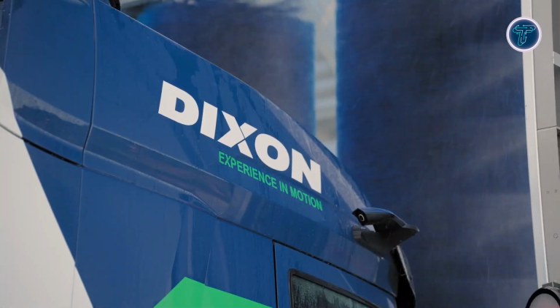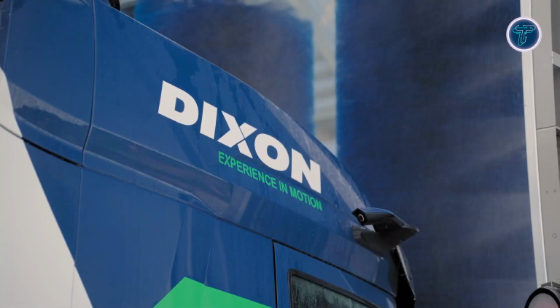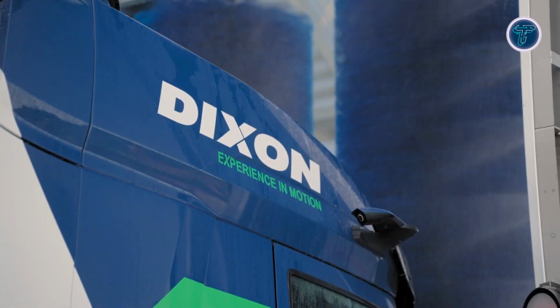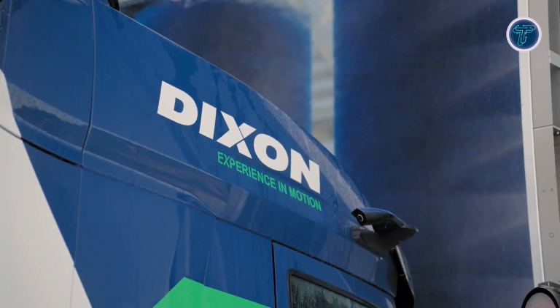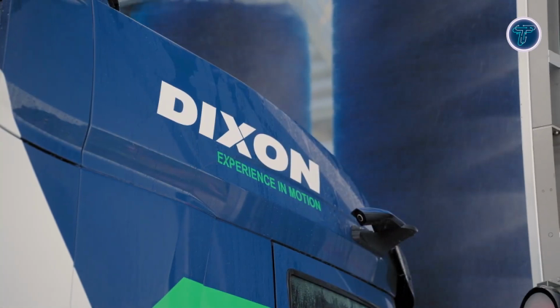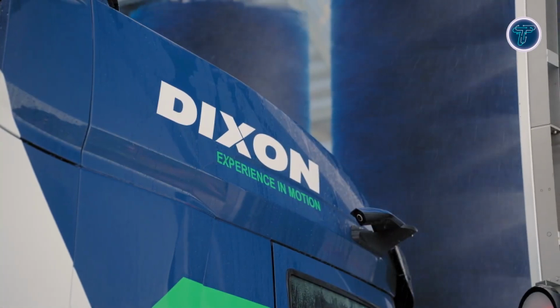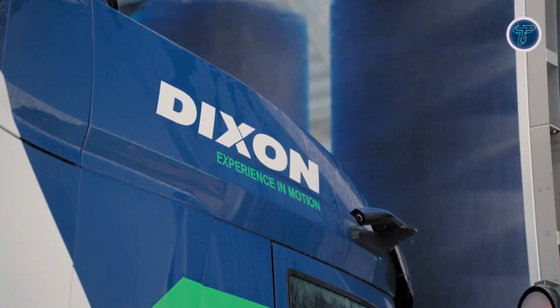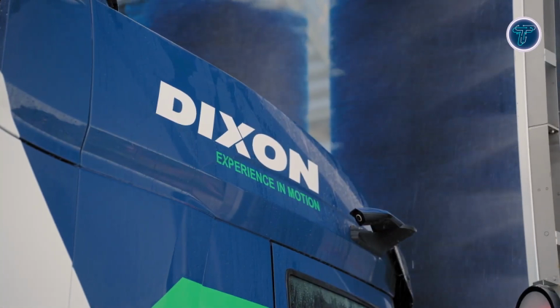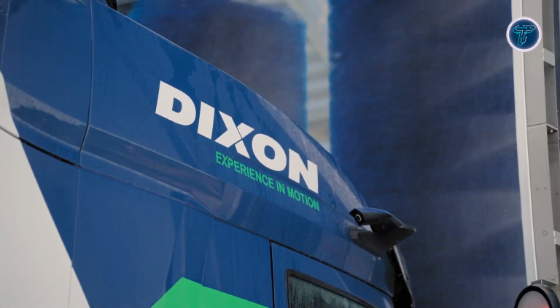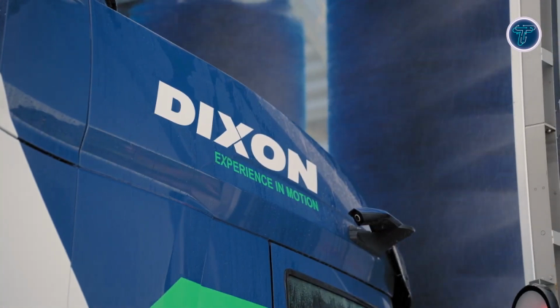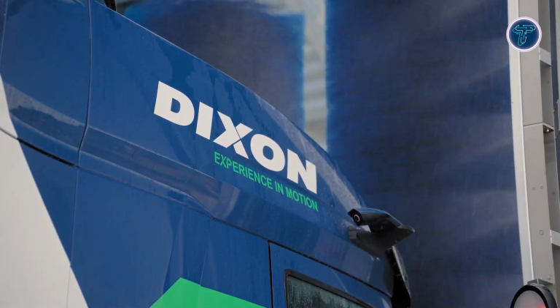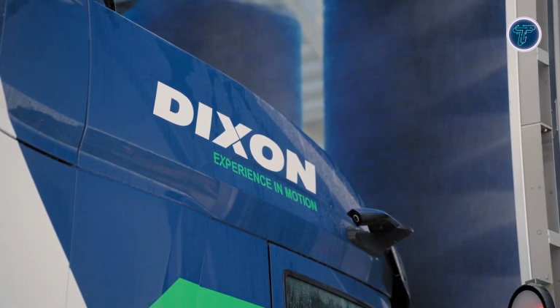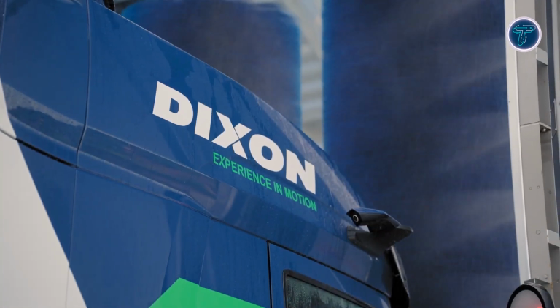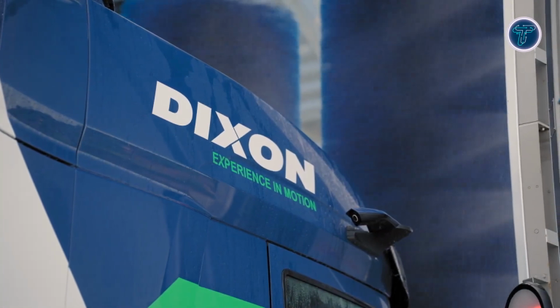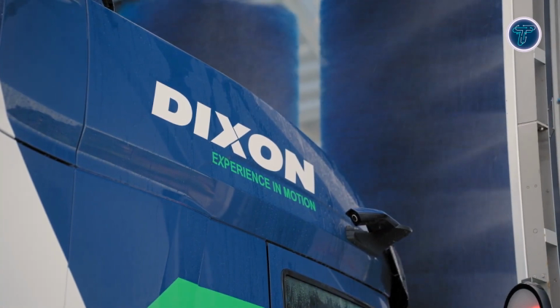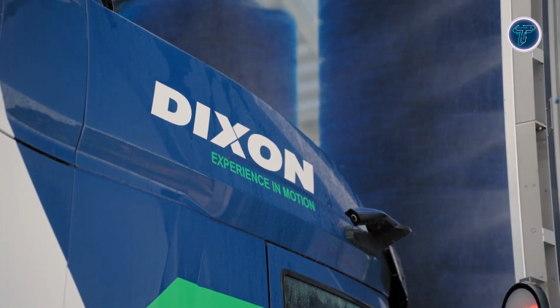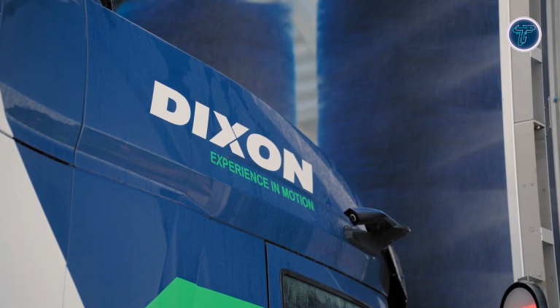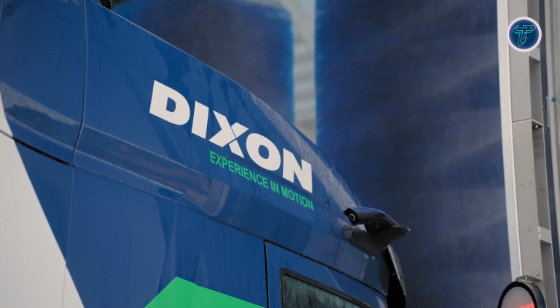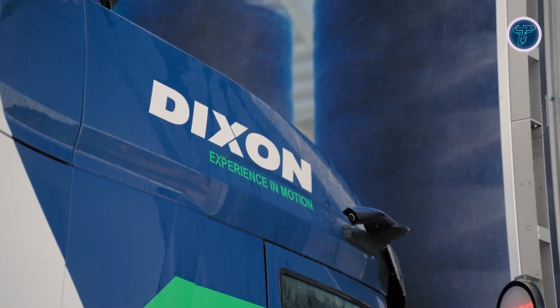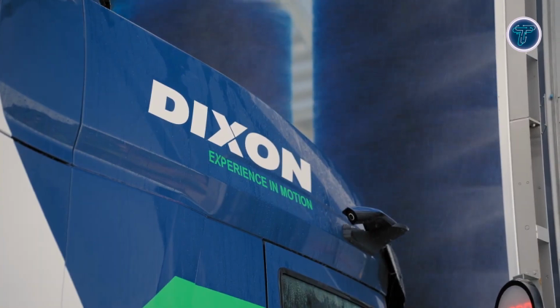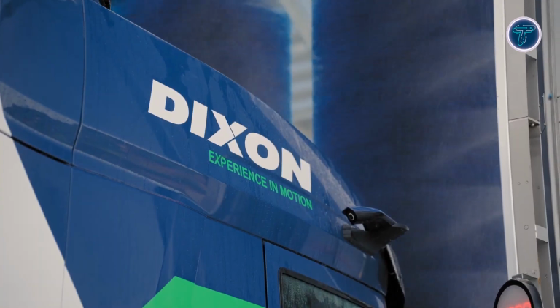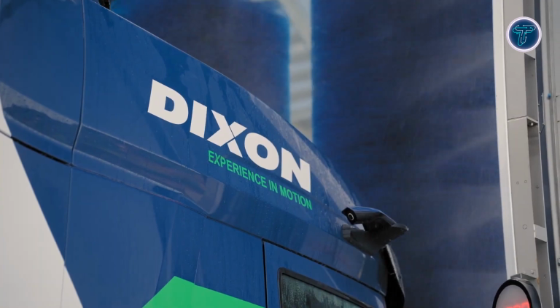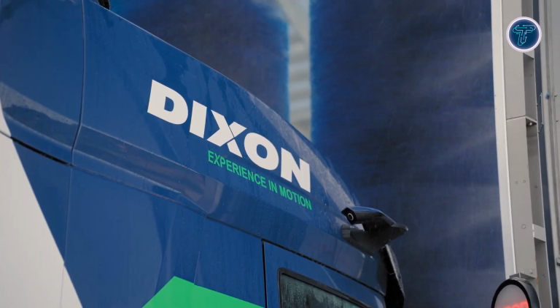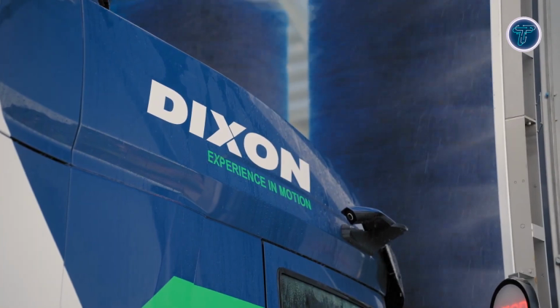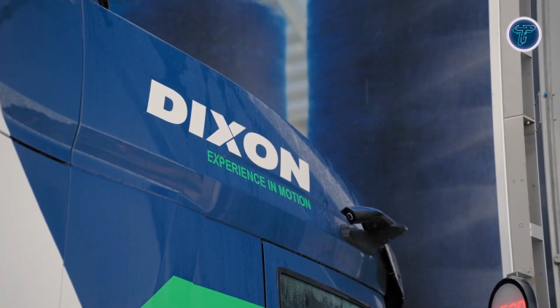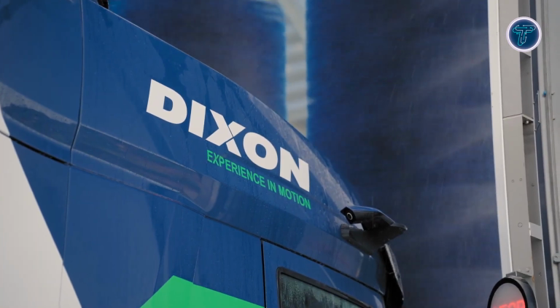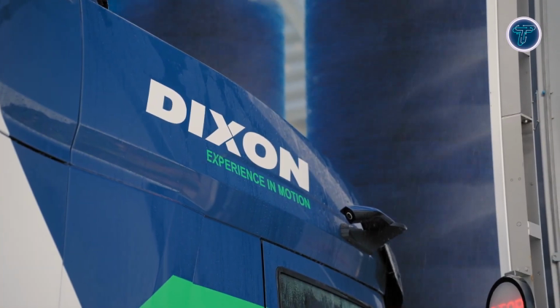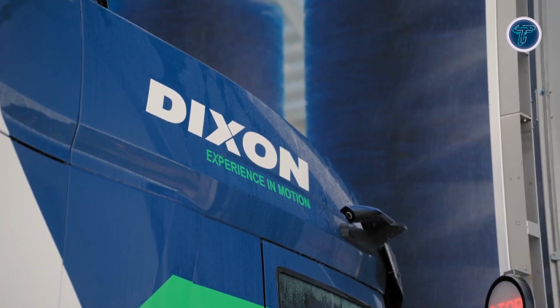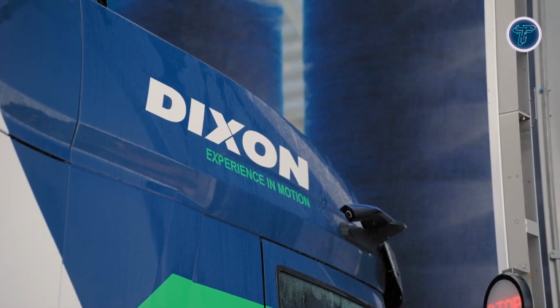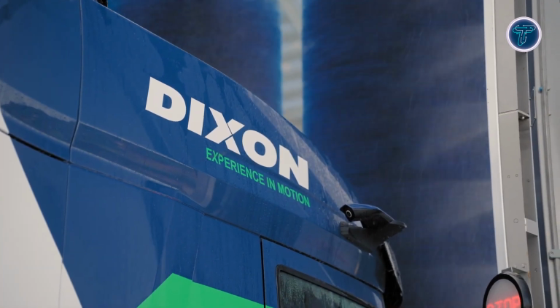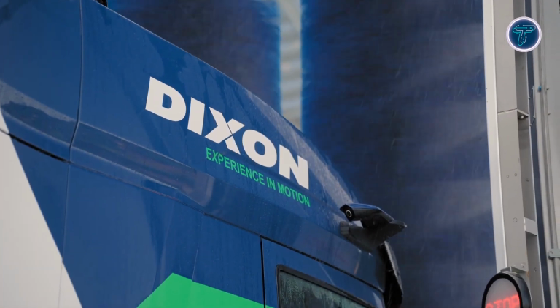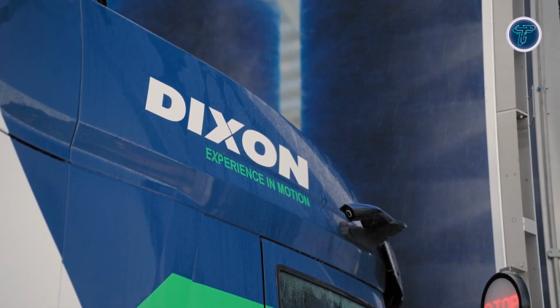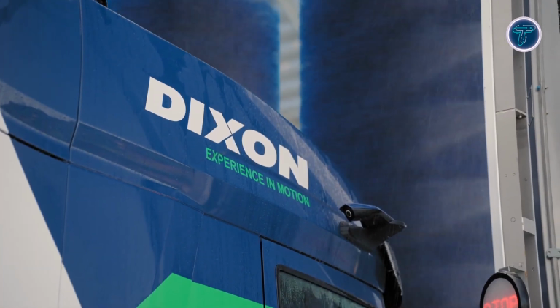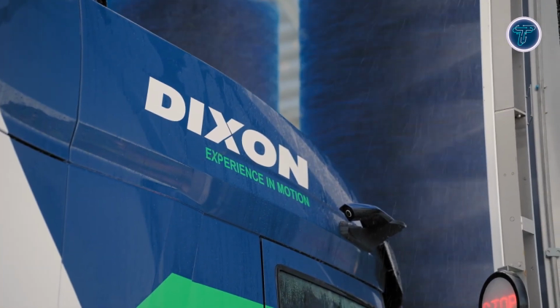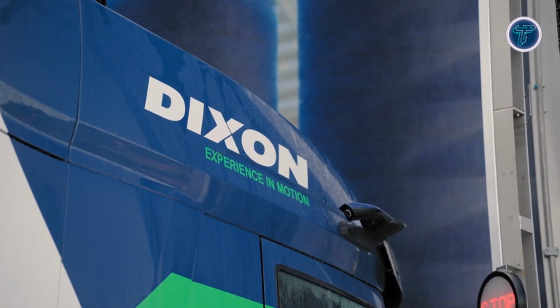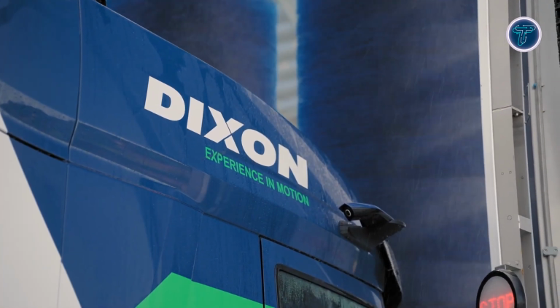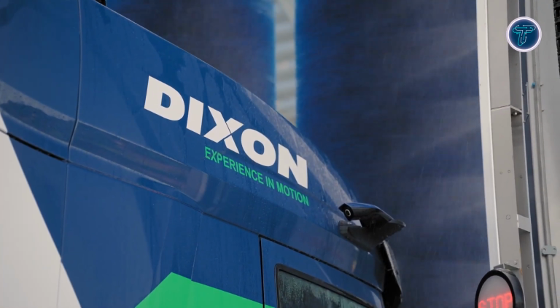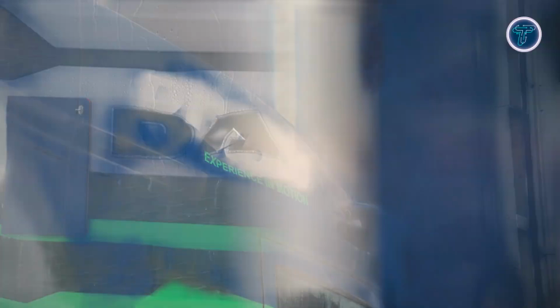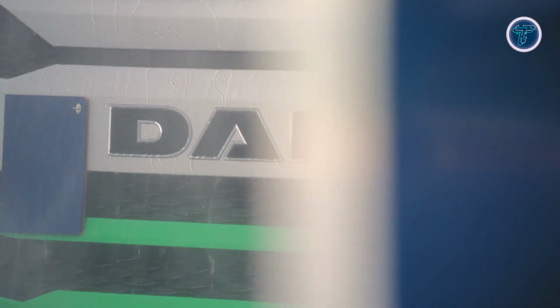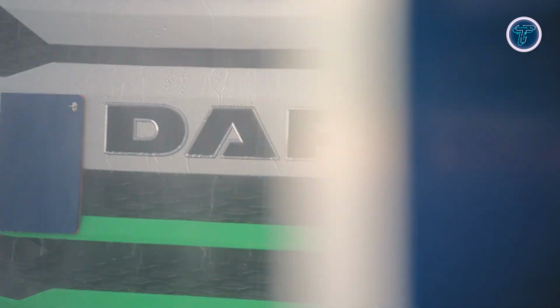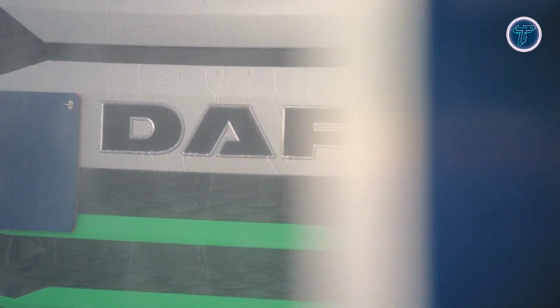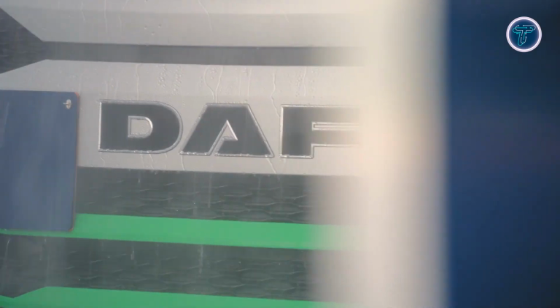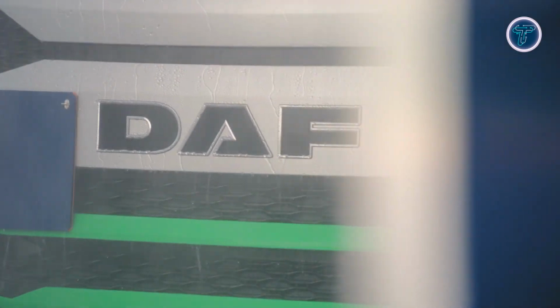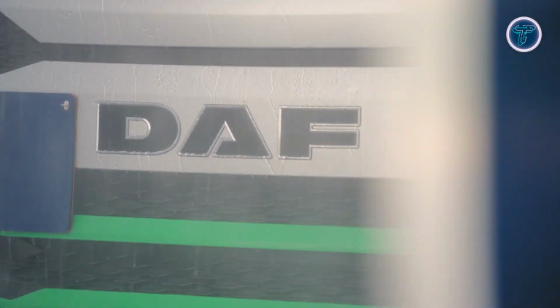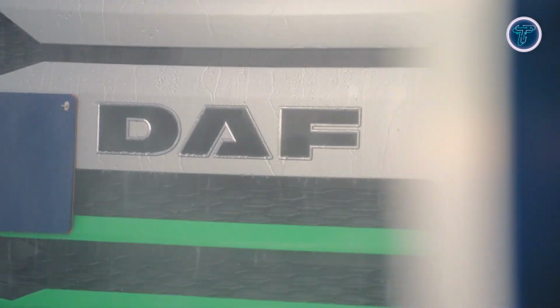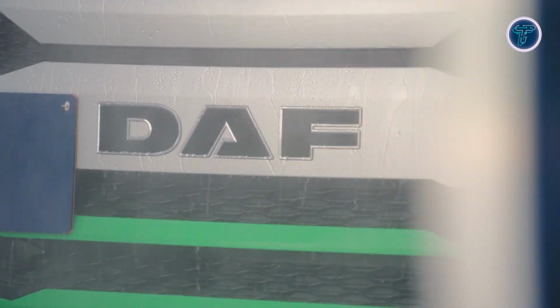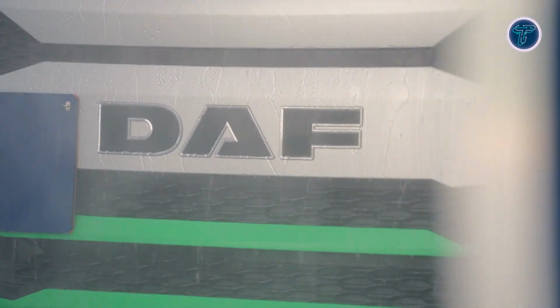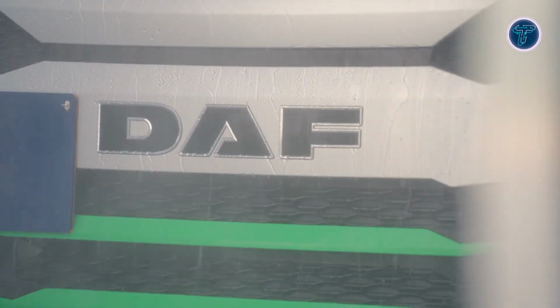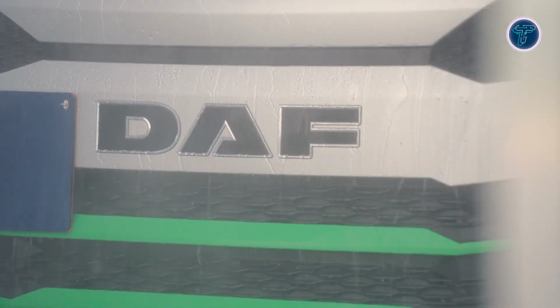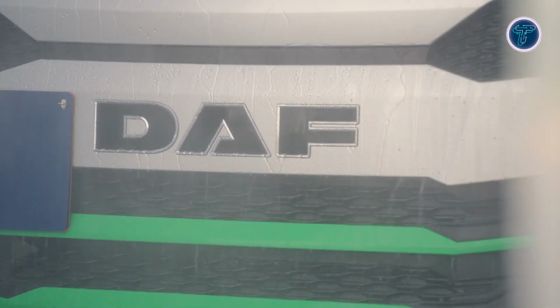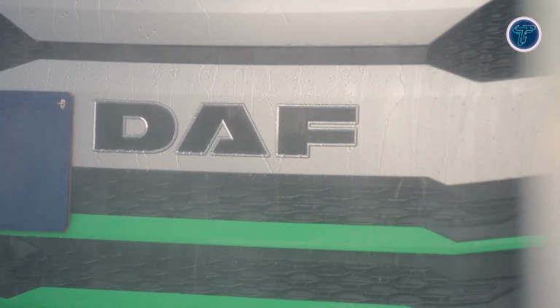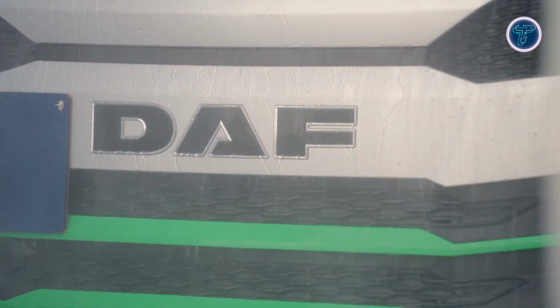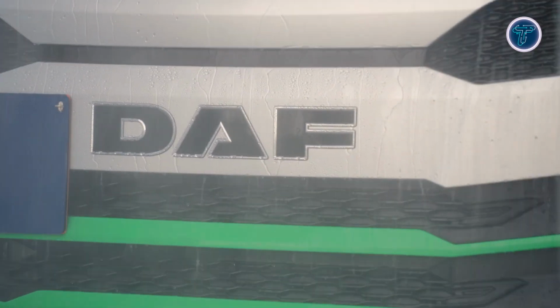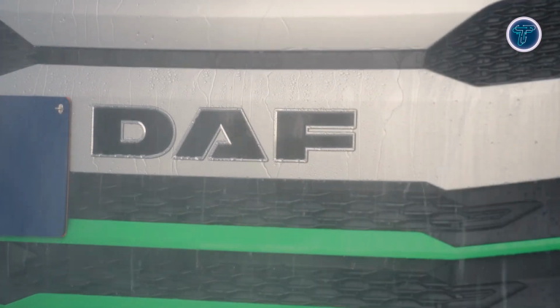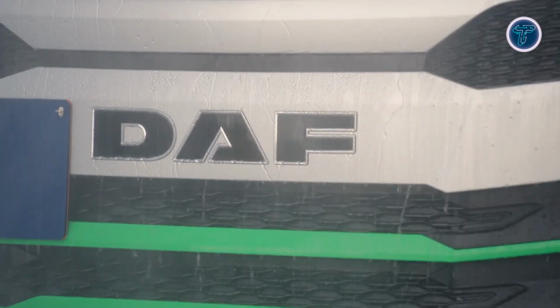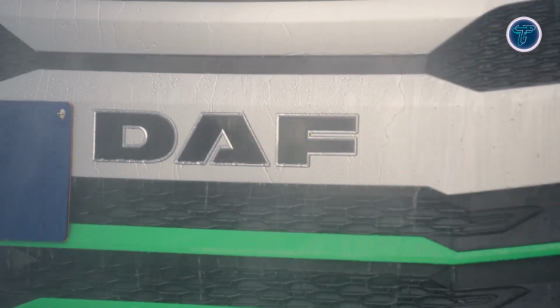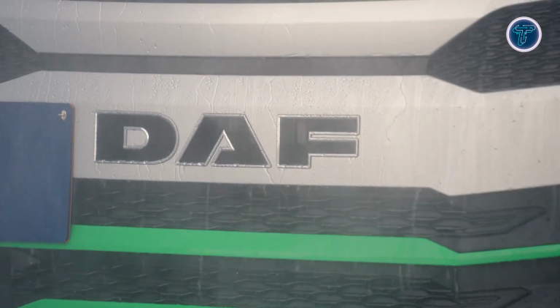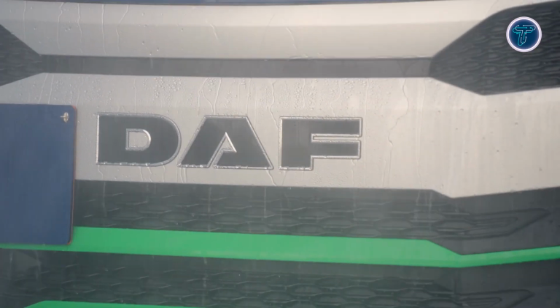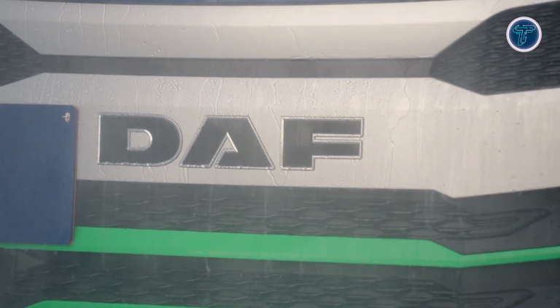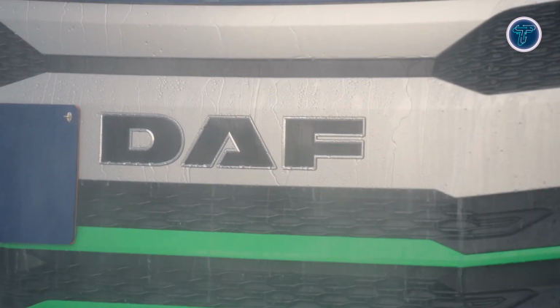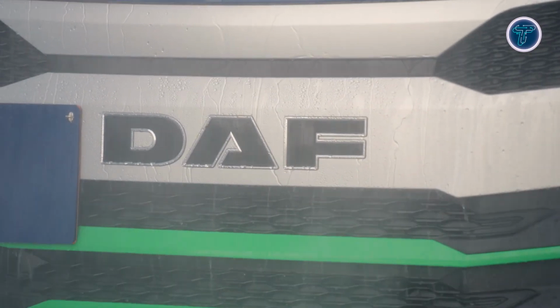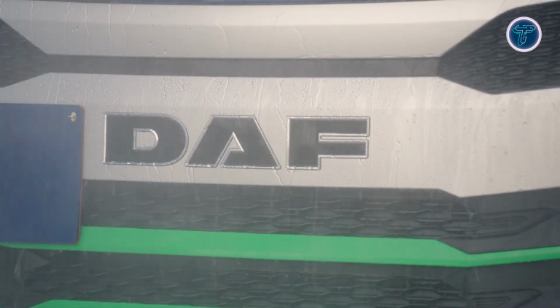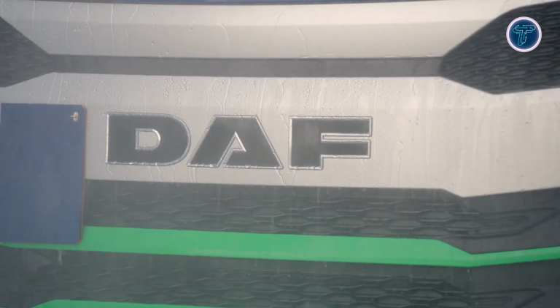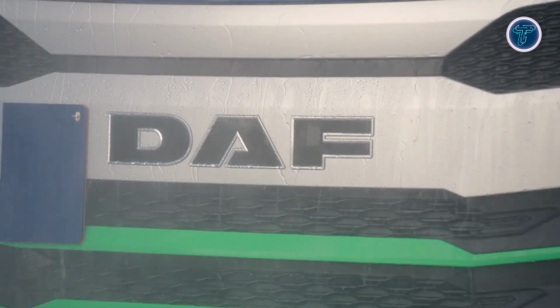Through expertise, certification, and reliable results, the company ensures fleets remain clean, compliant, and ready for operation.